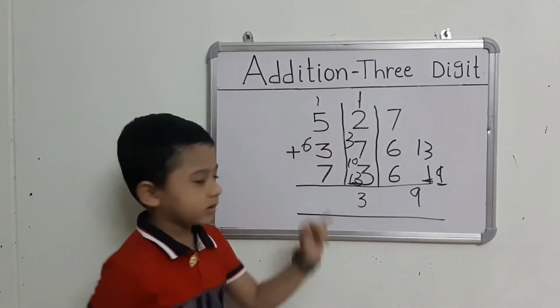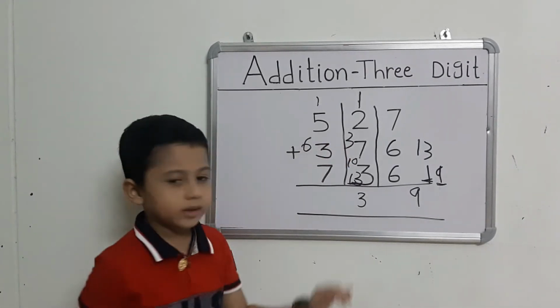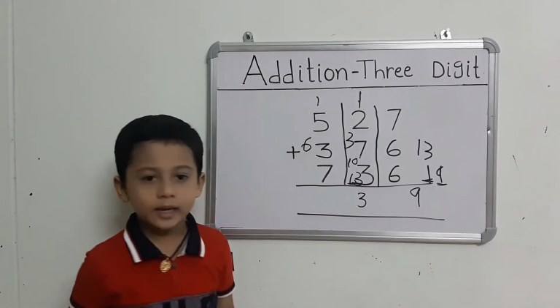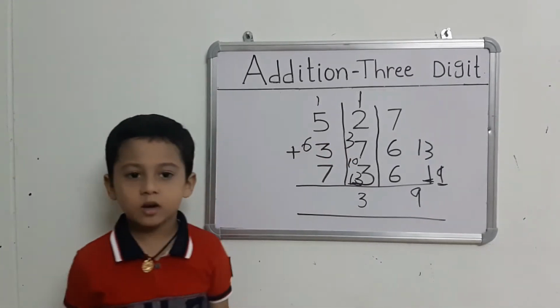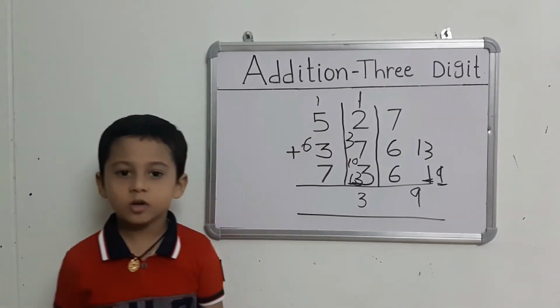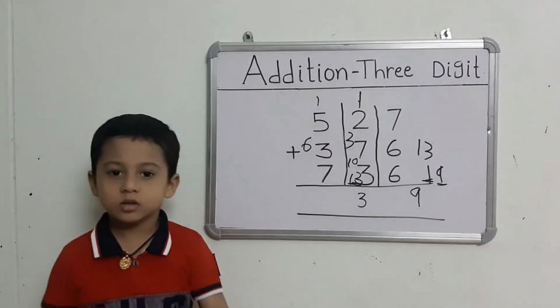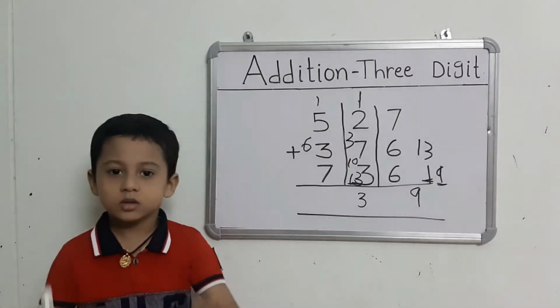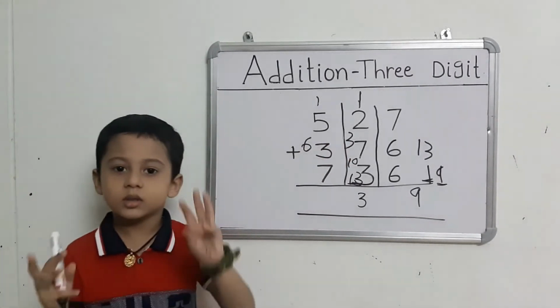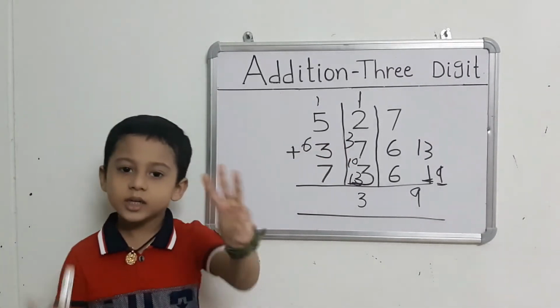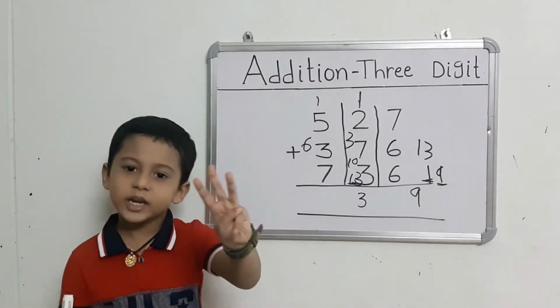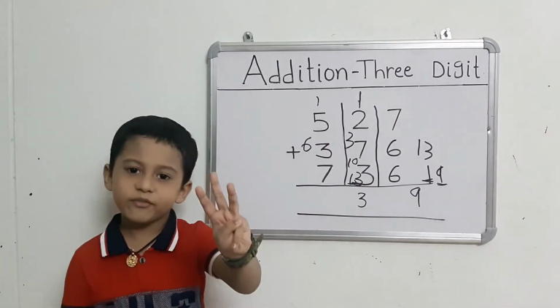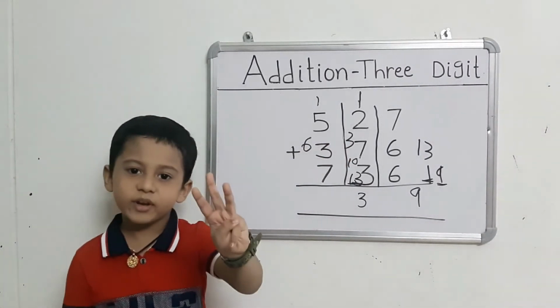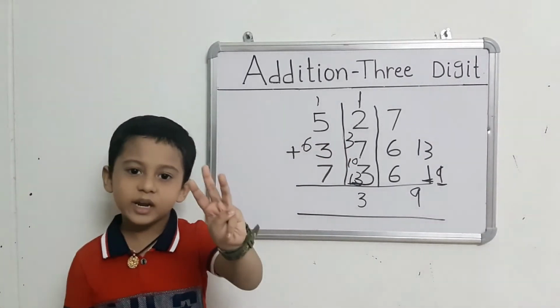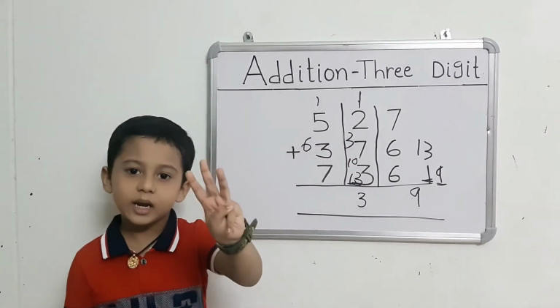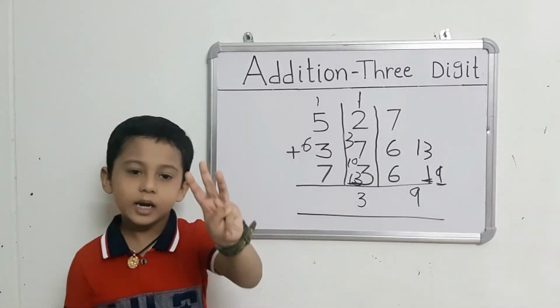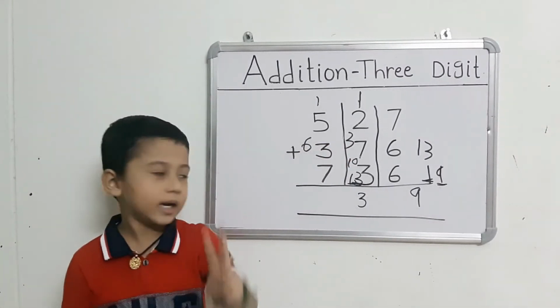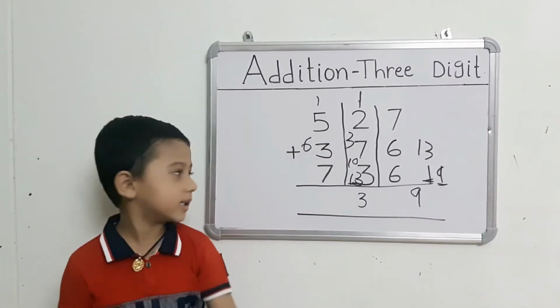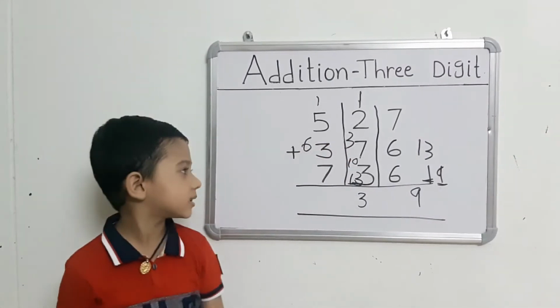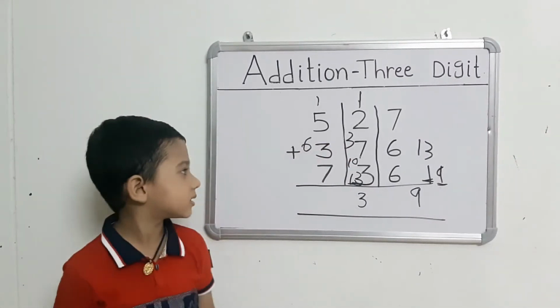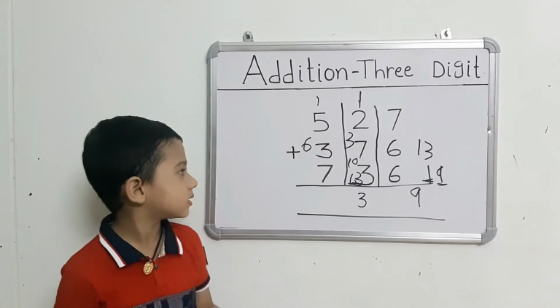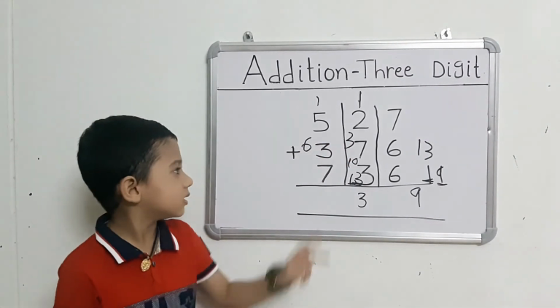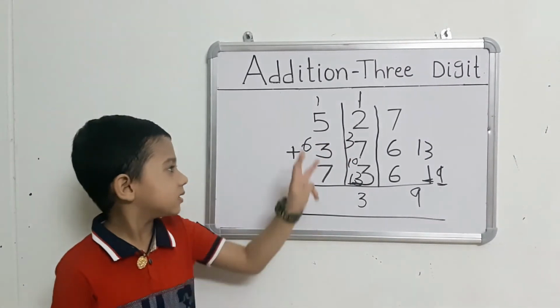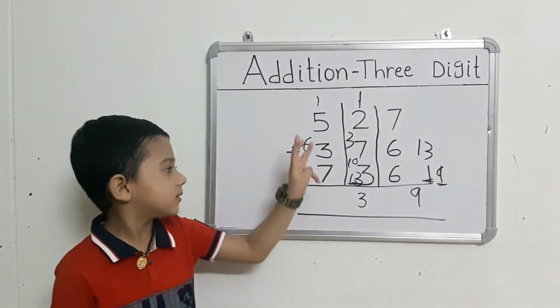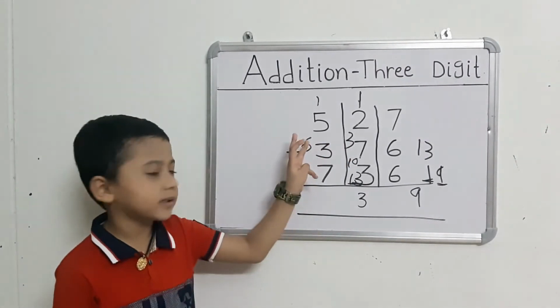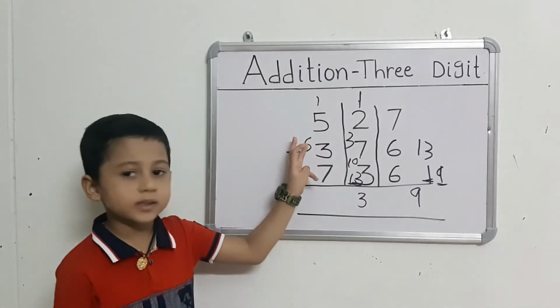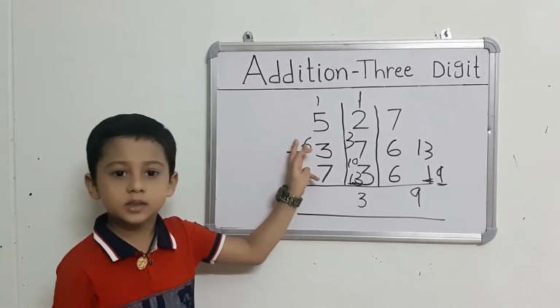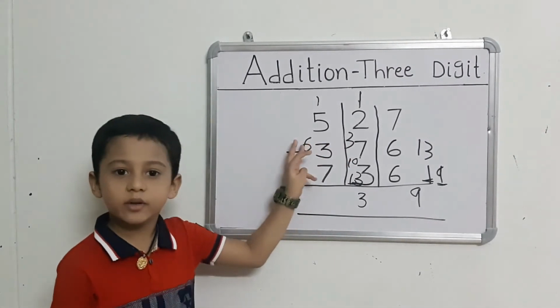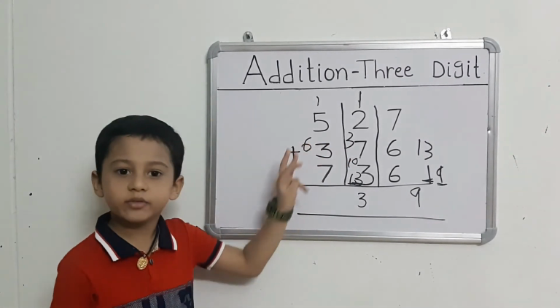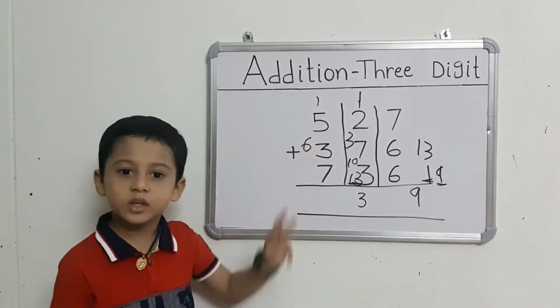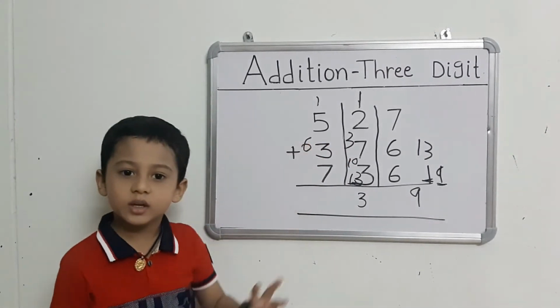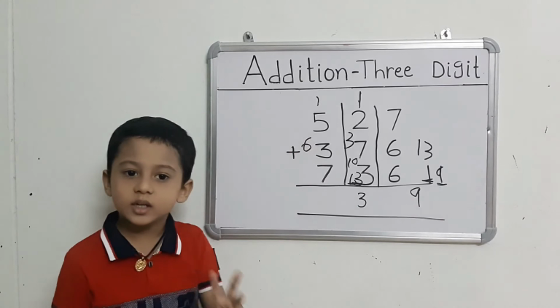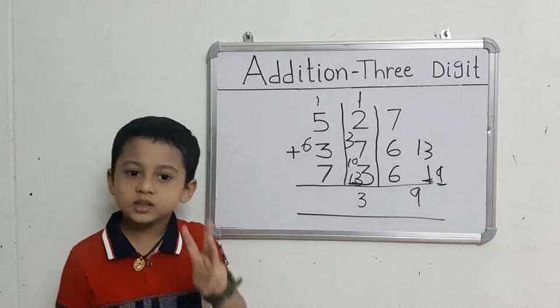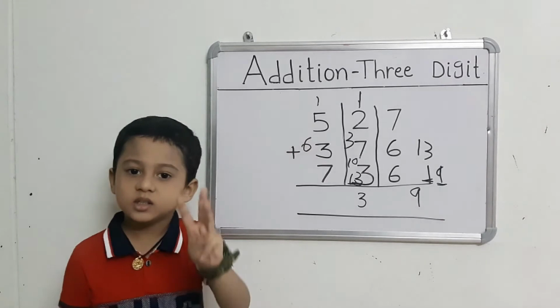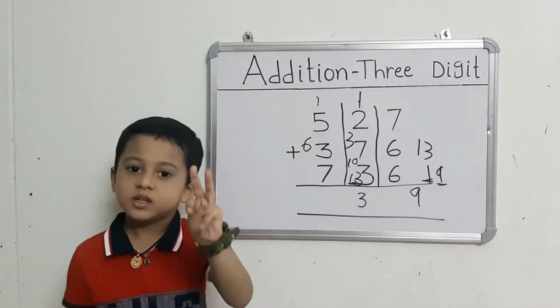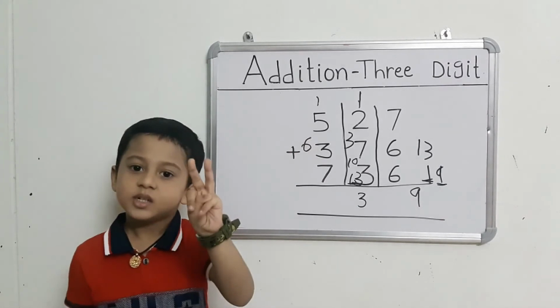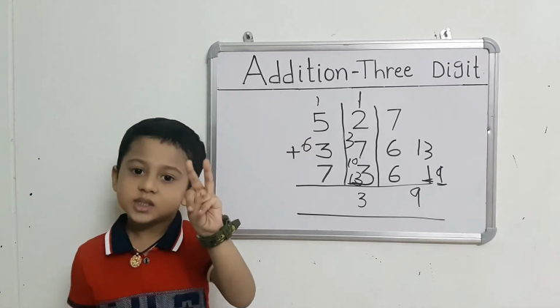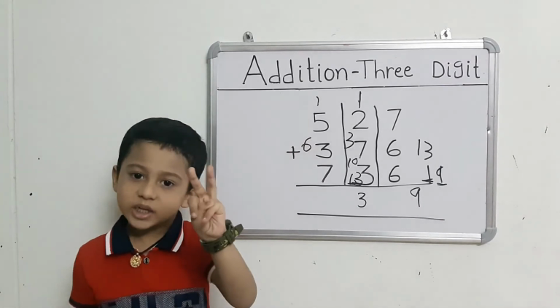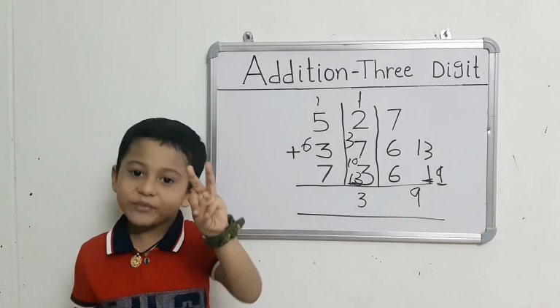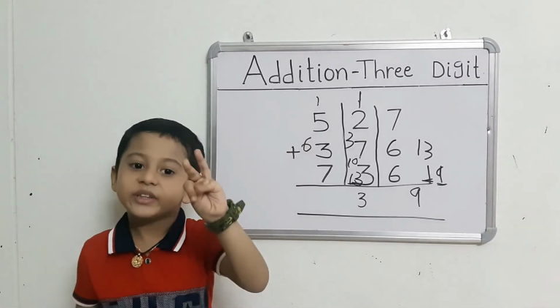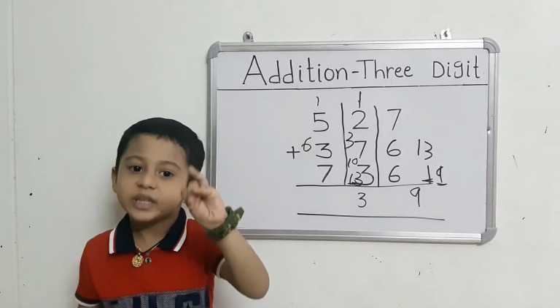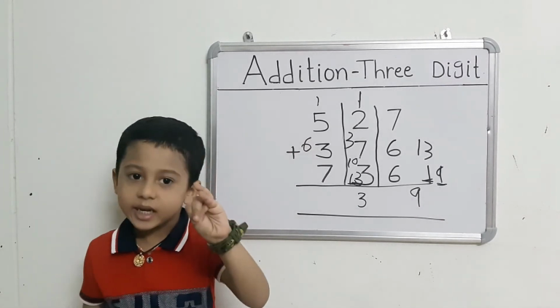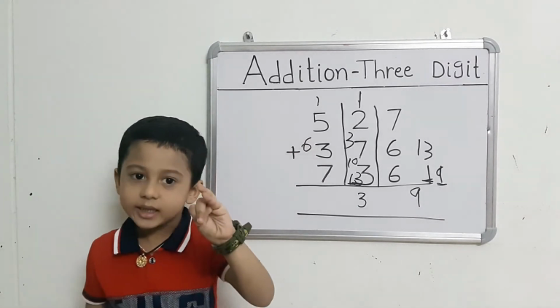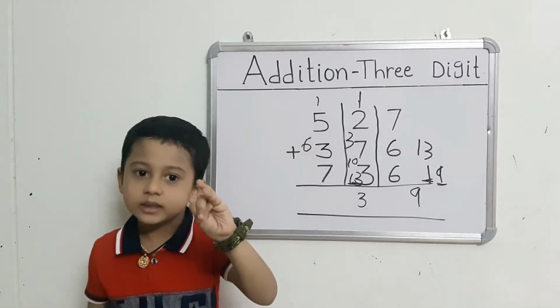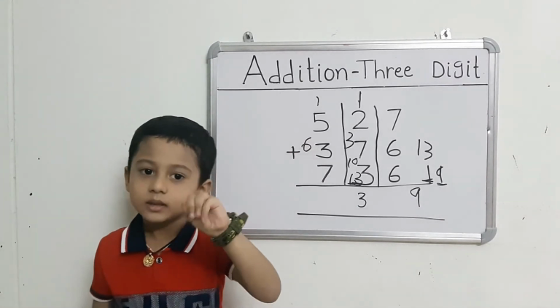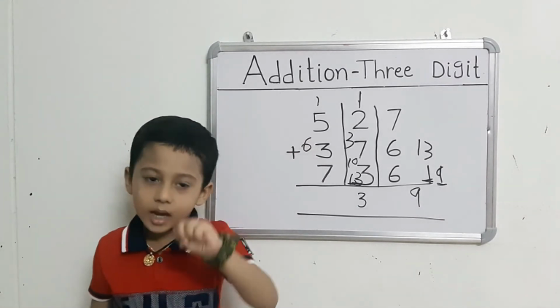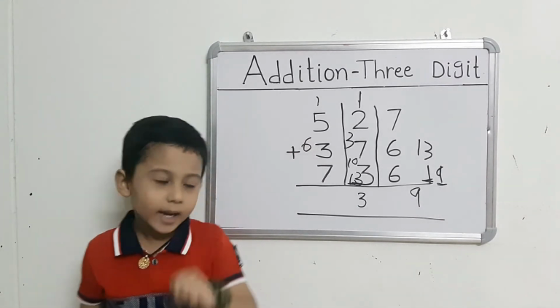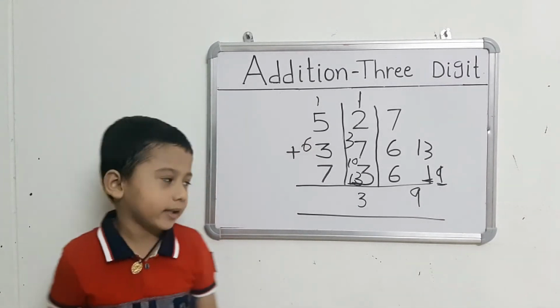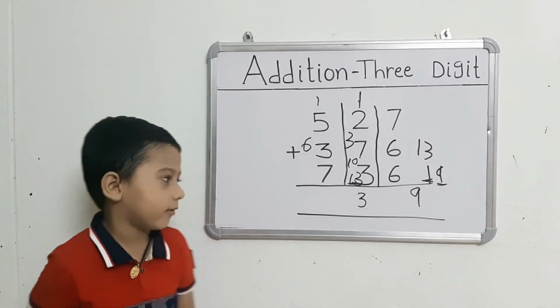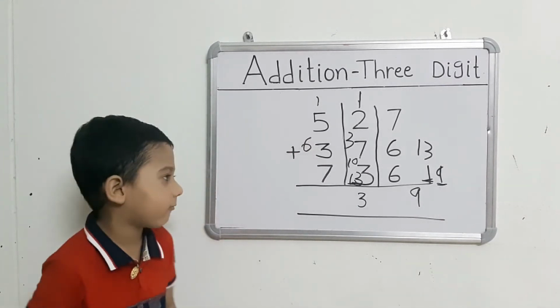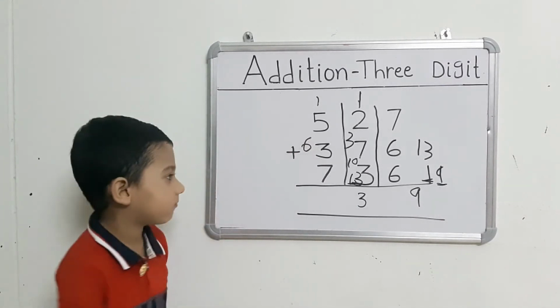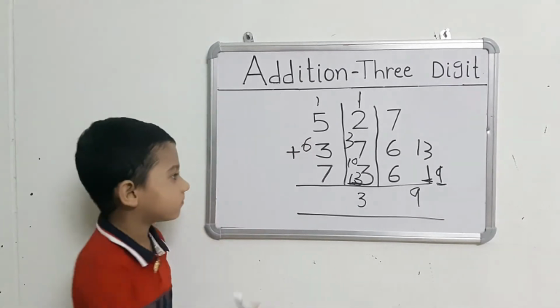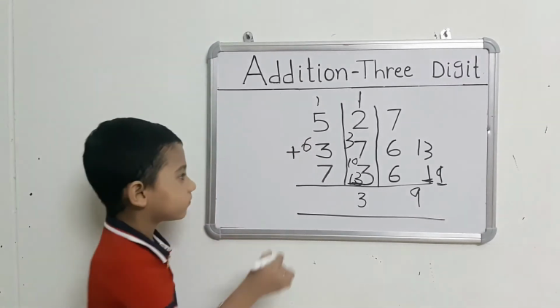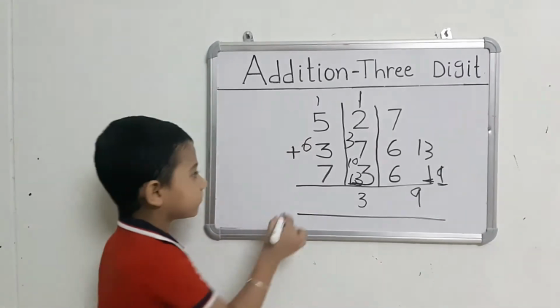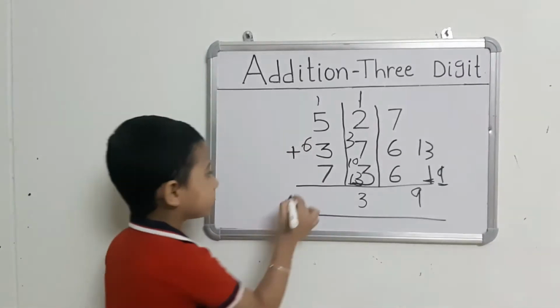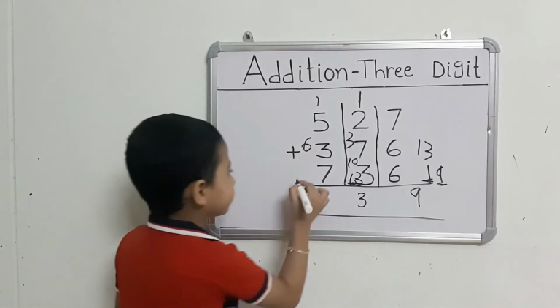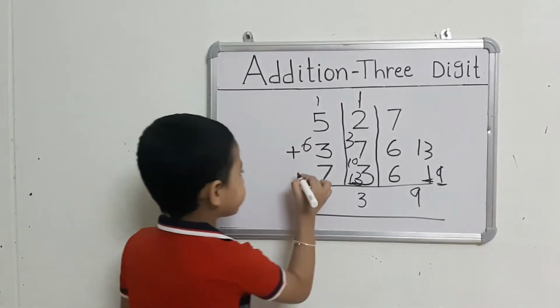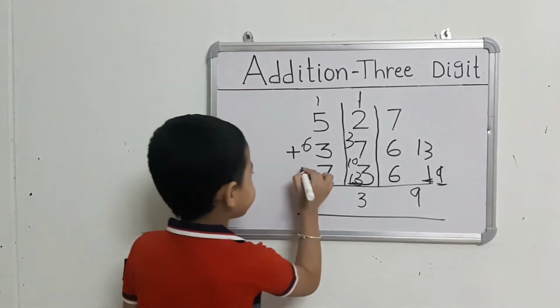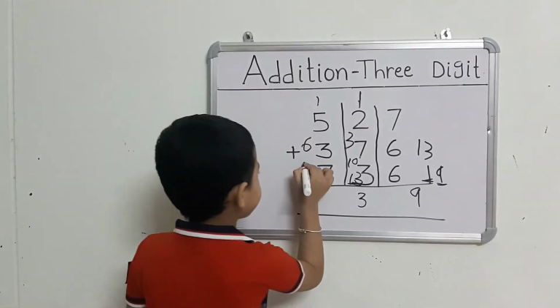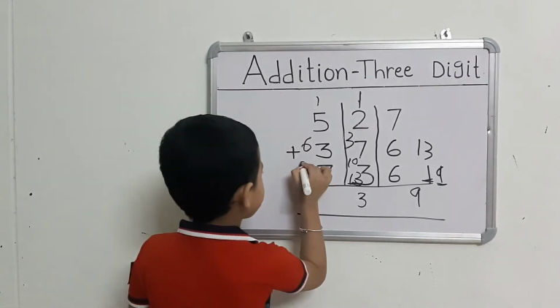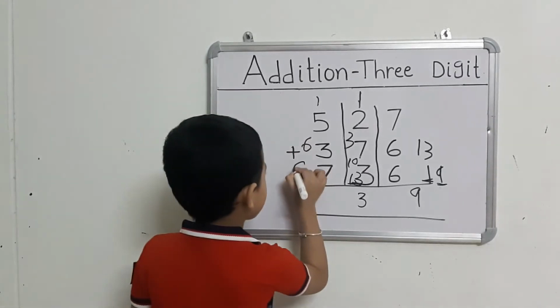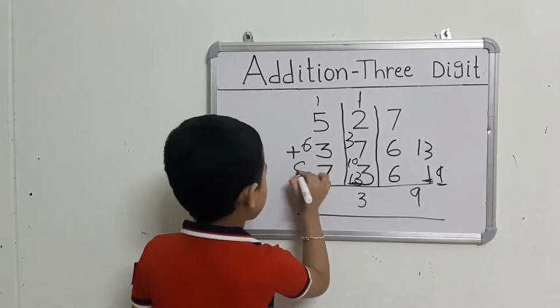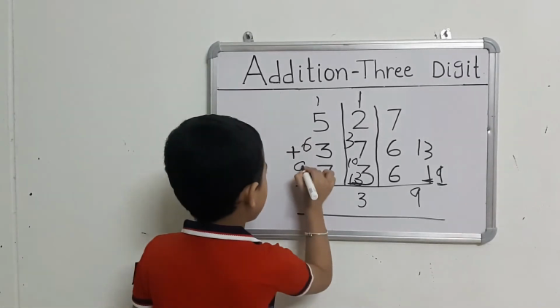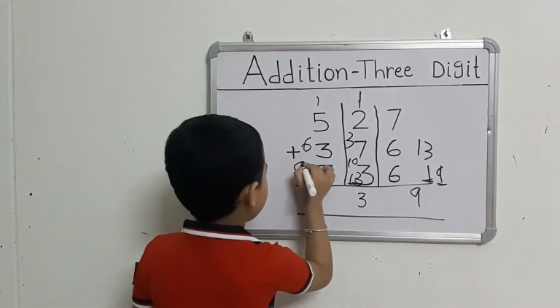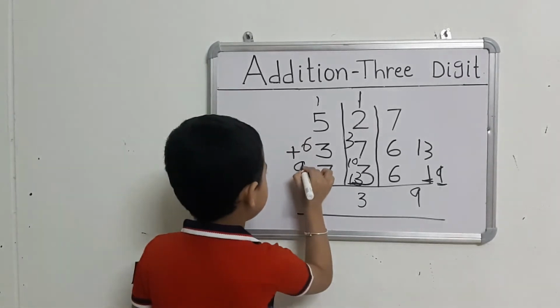They got 3 fingers. Count: 6 after 7, 8, 9.